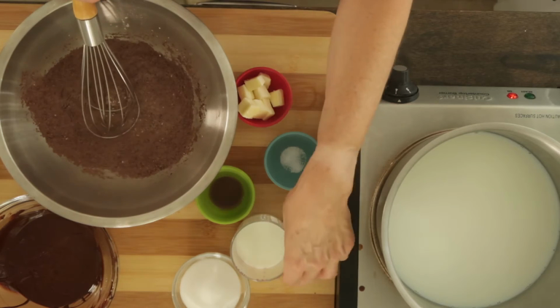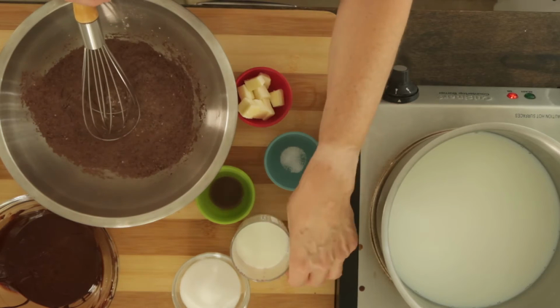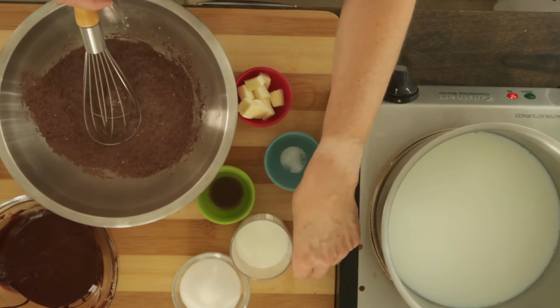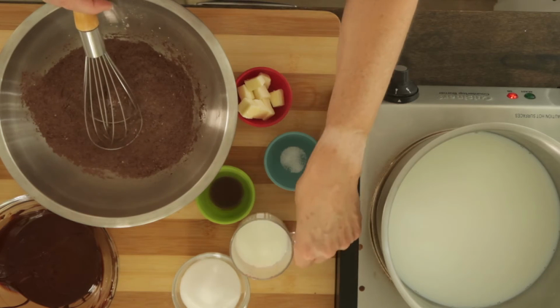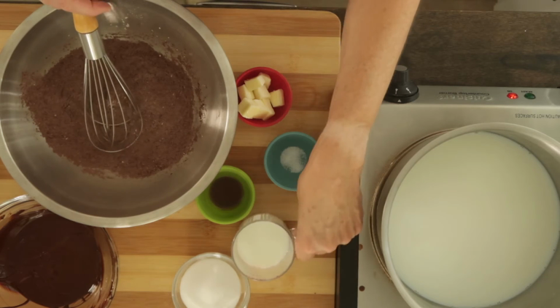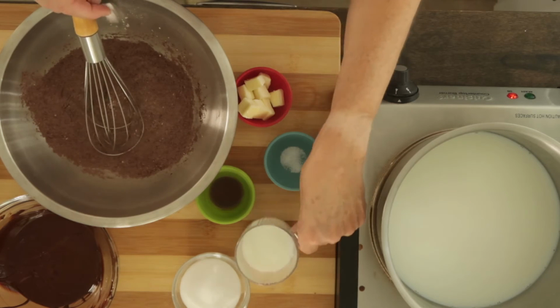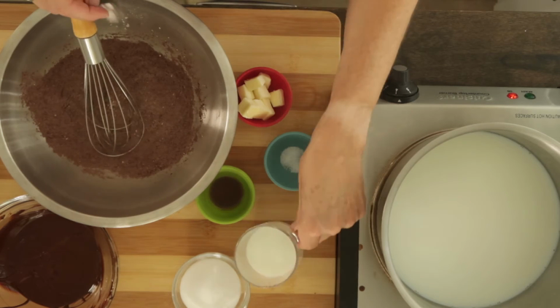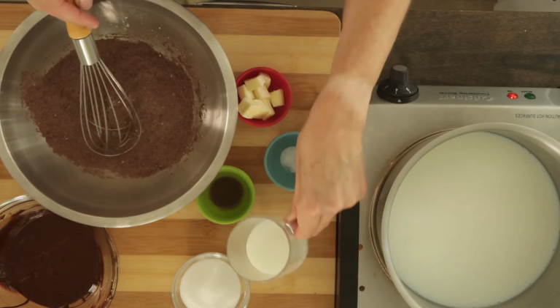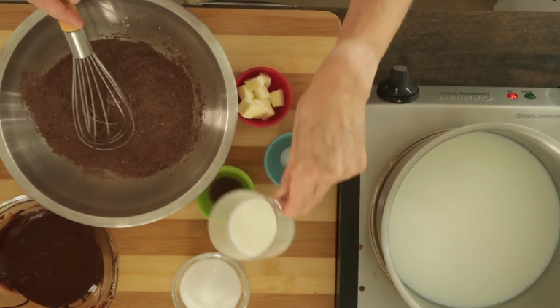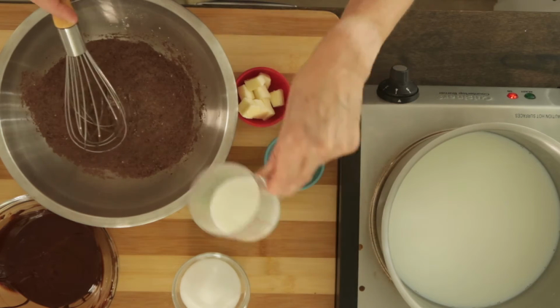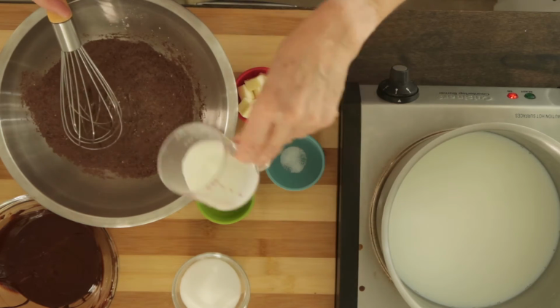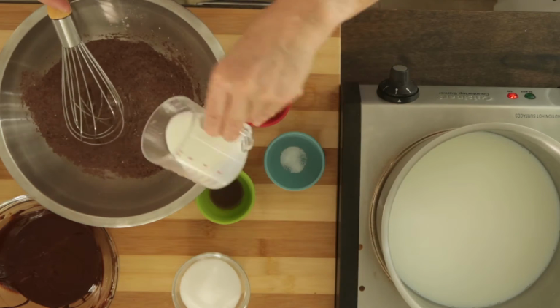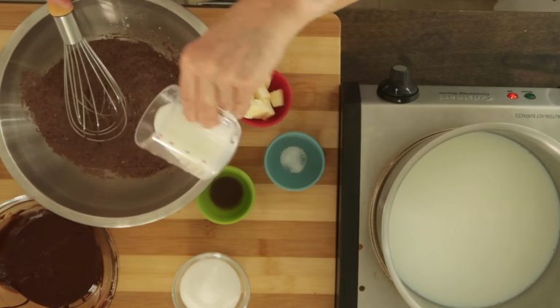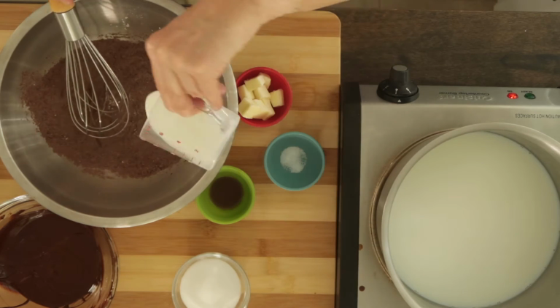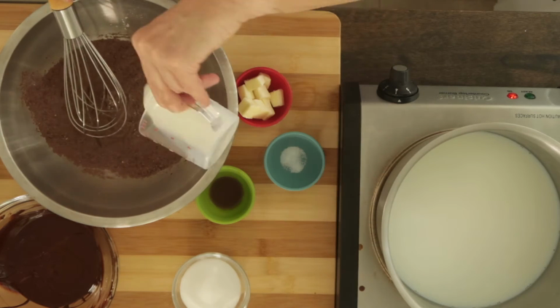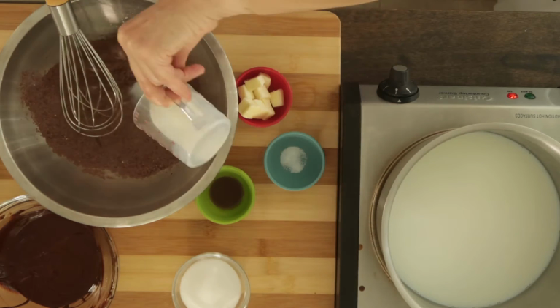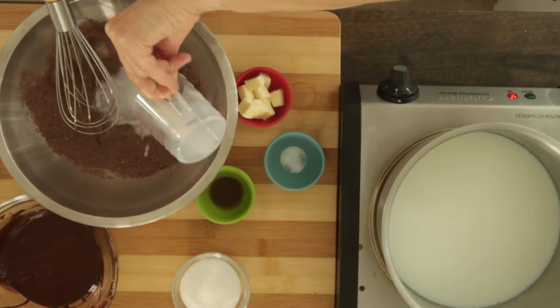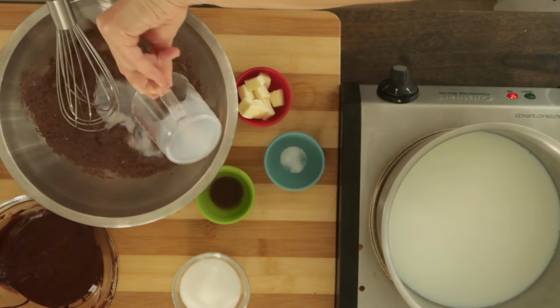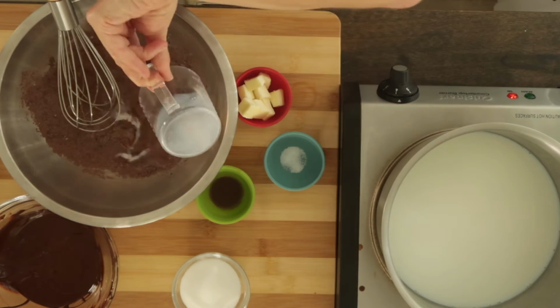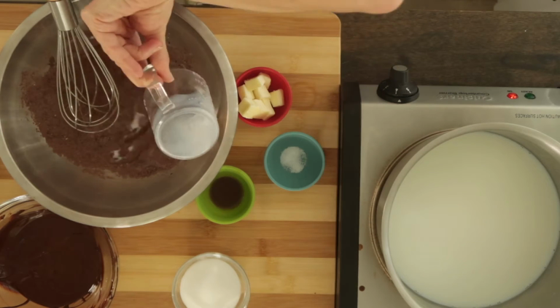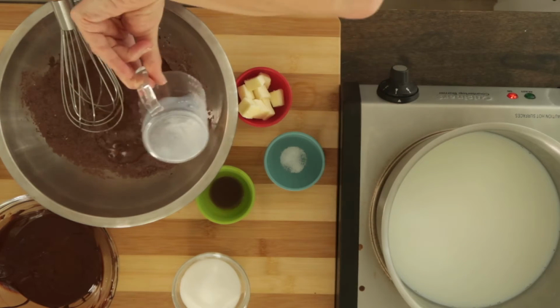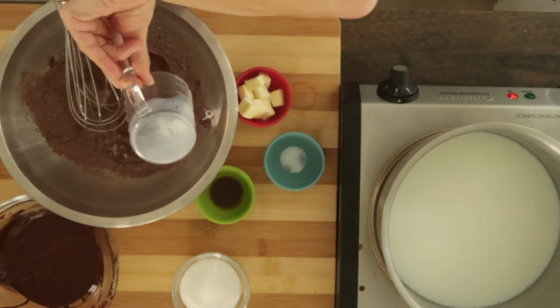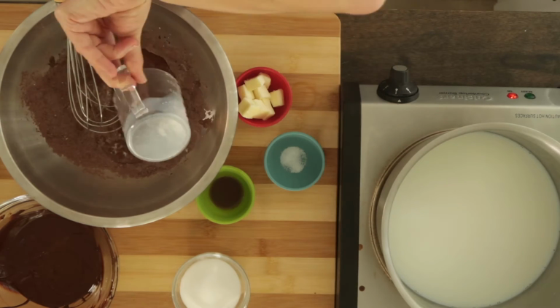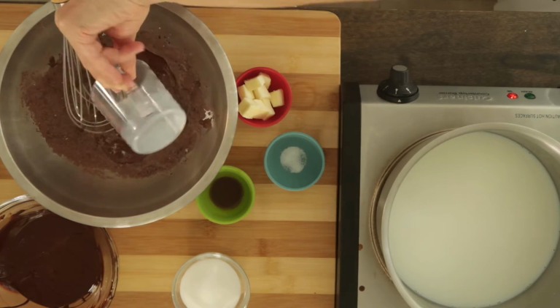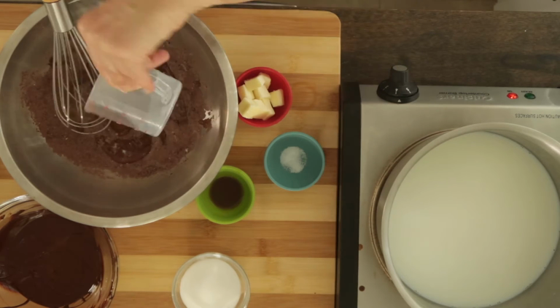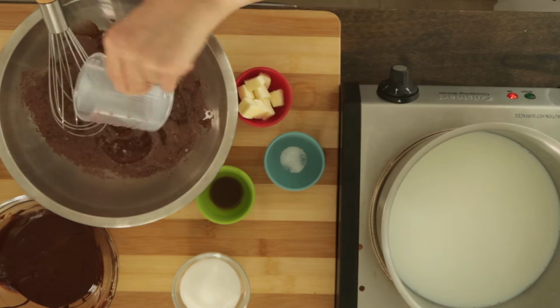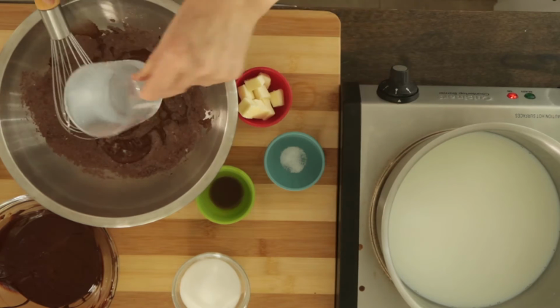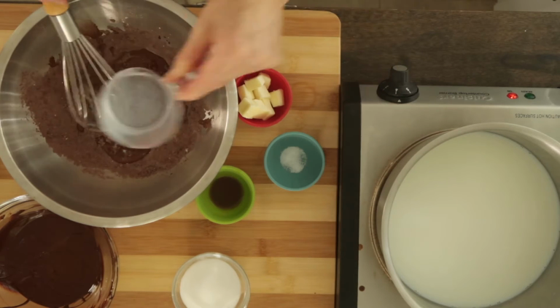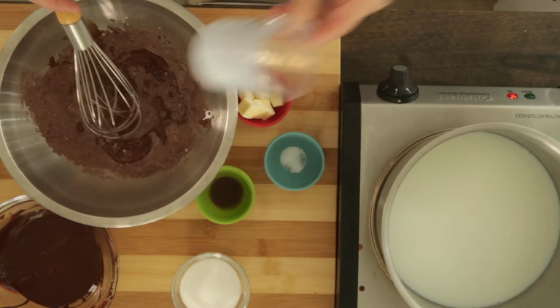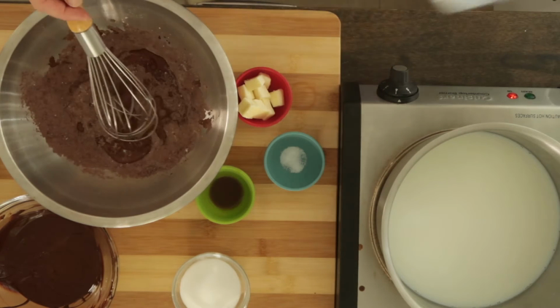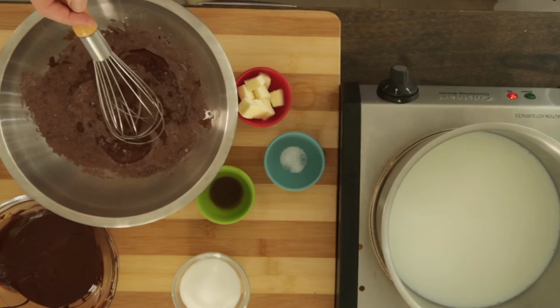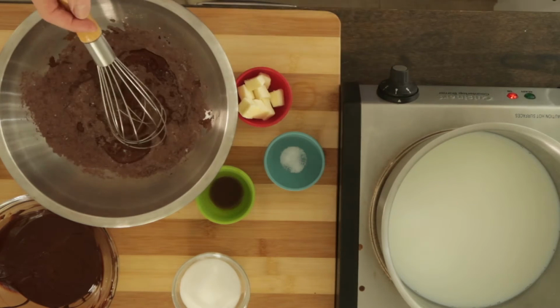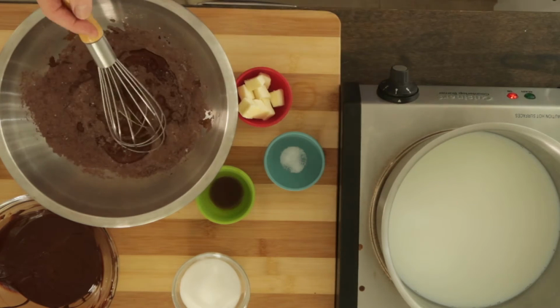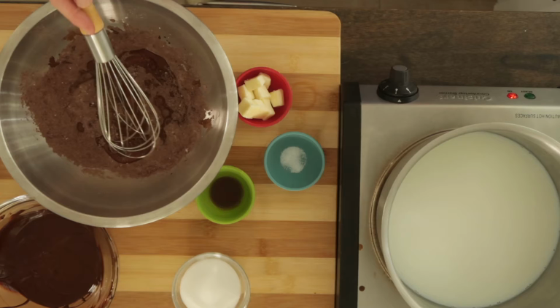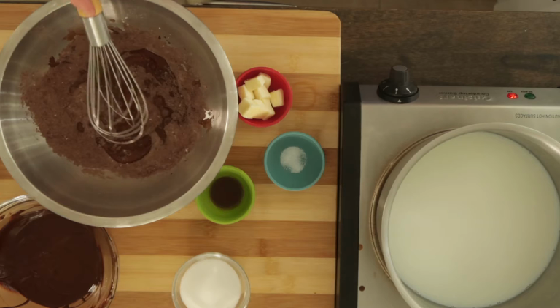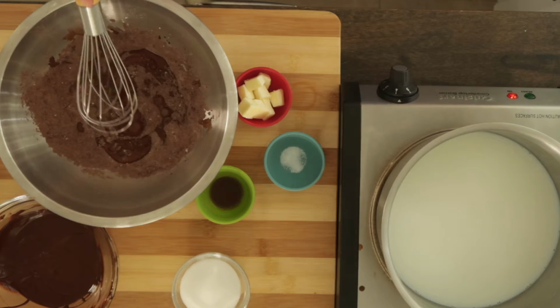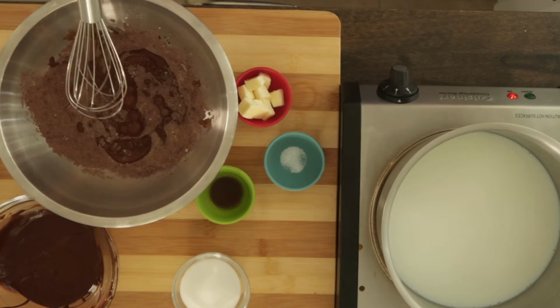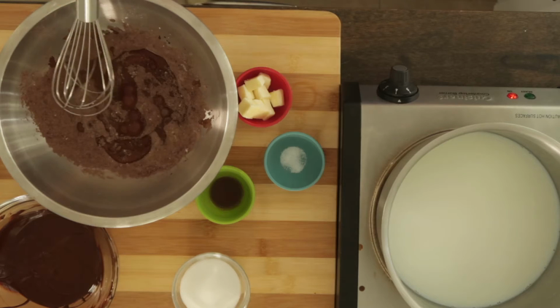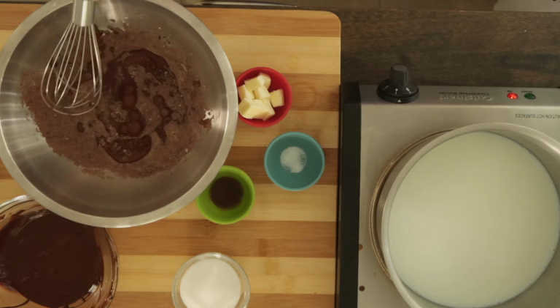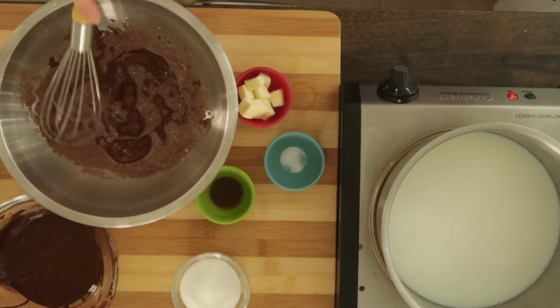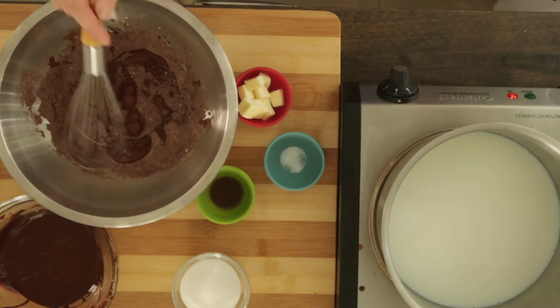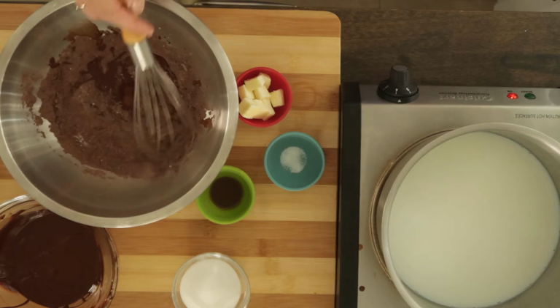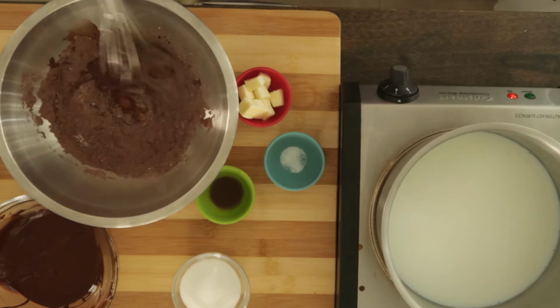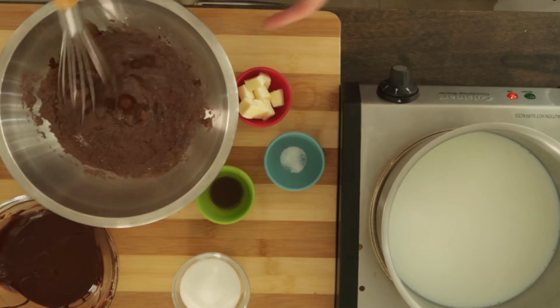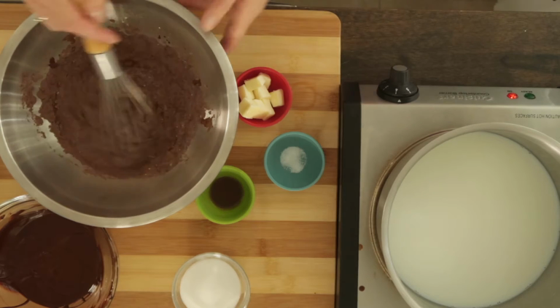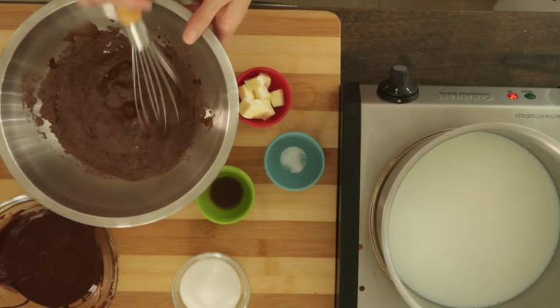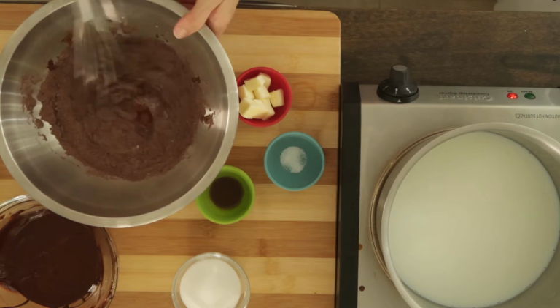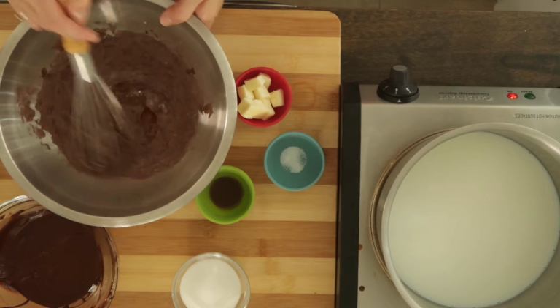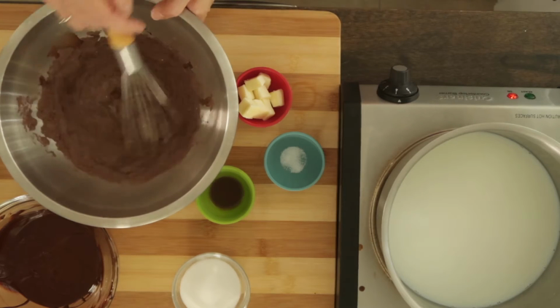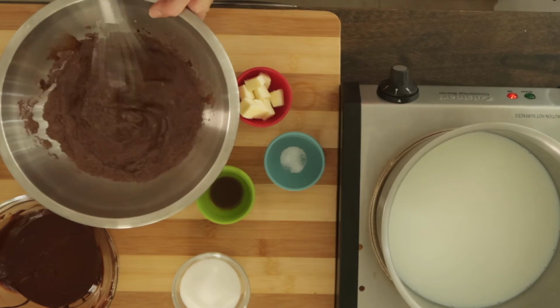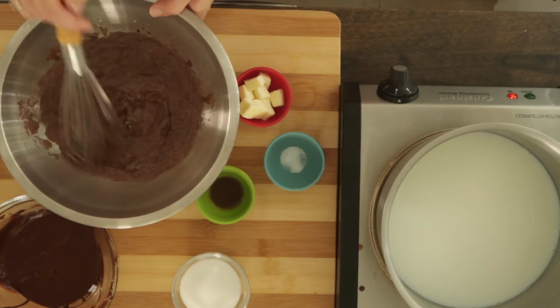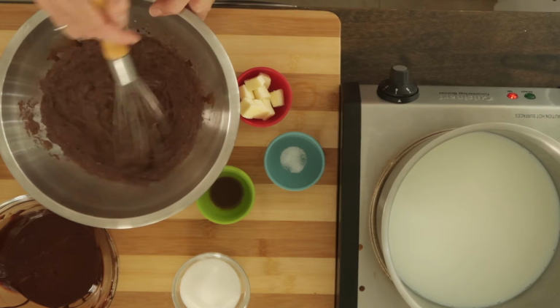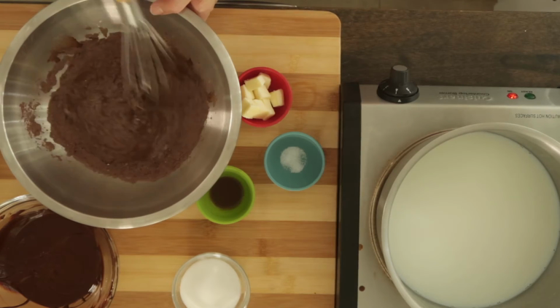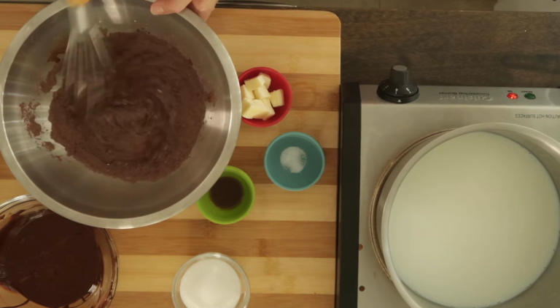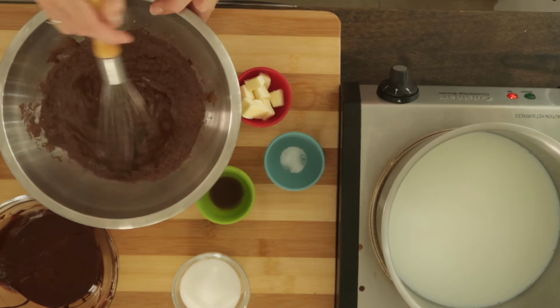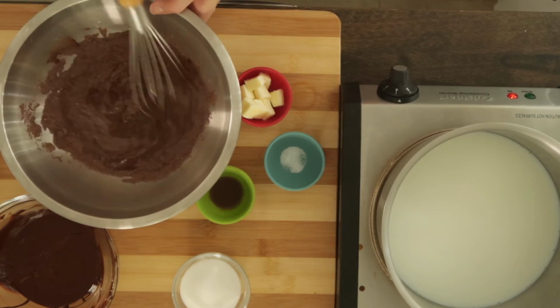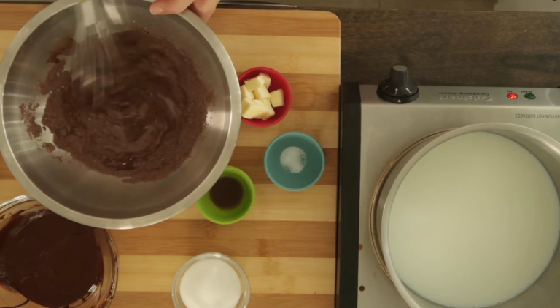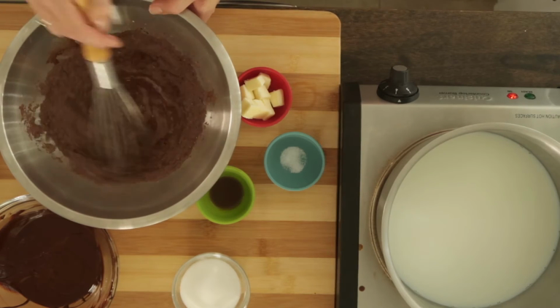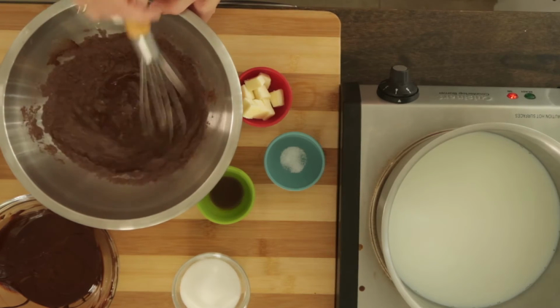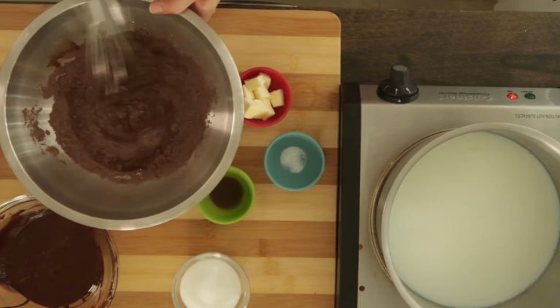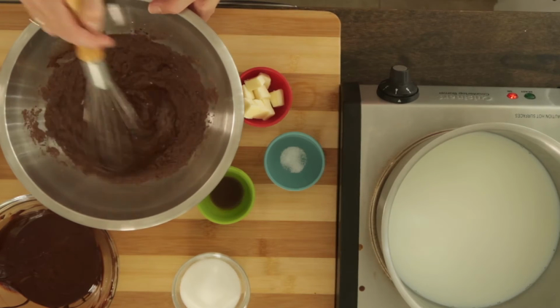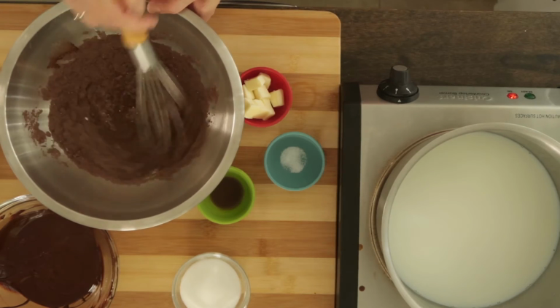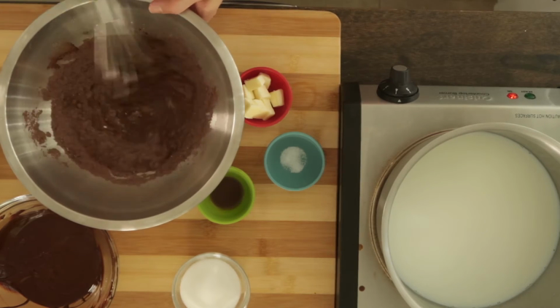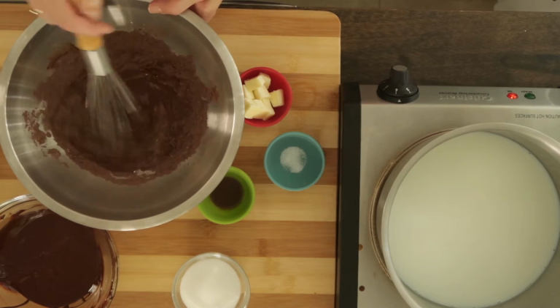Then take the 50 grams of milk and add, mixing until the mixture is smooth.